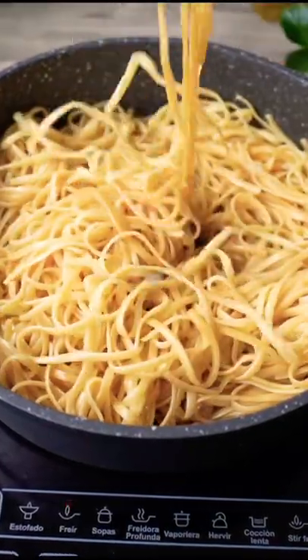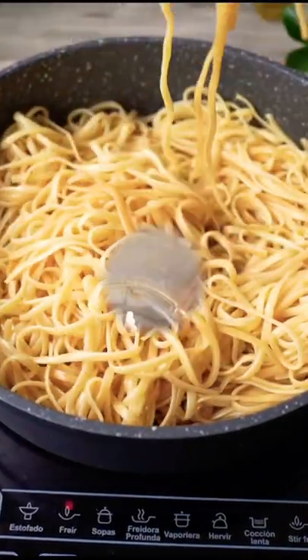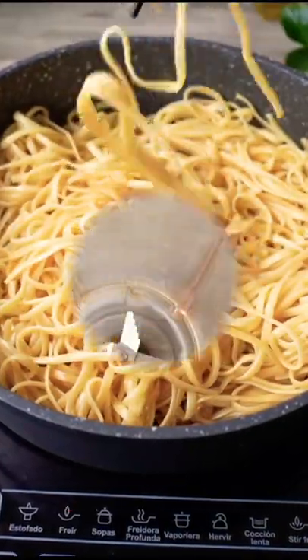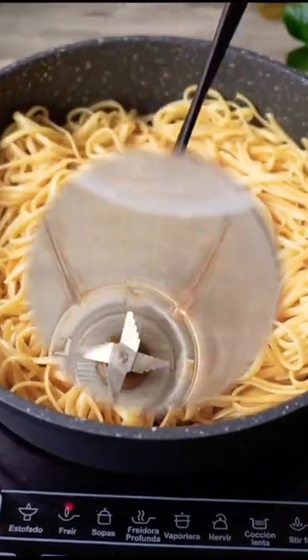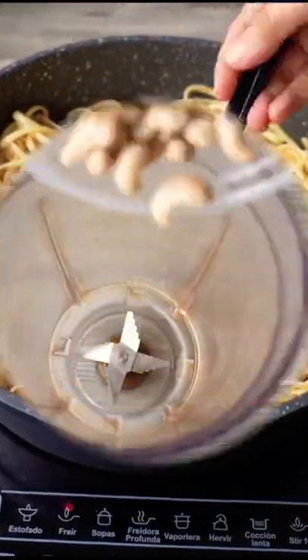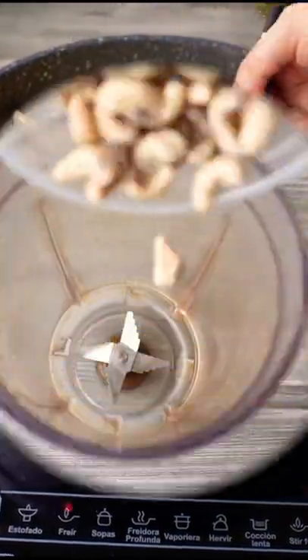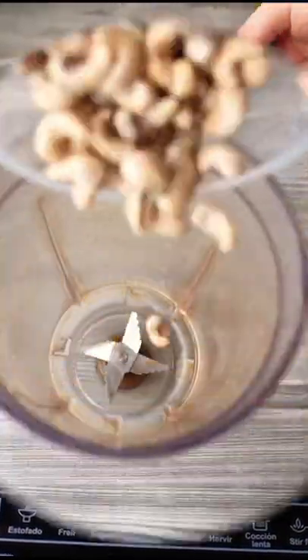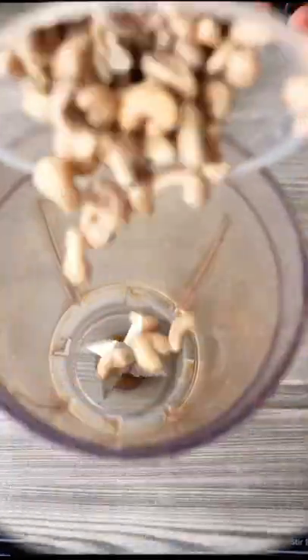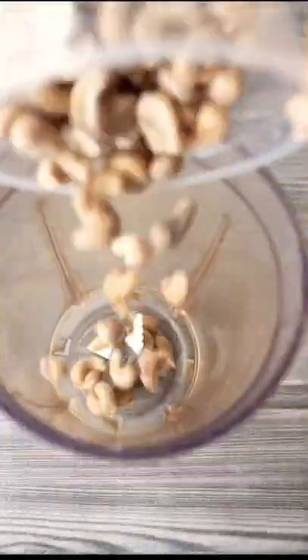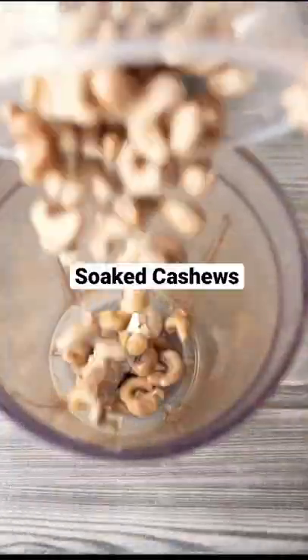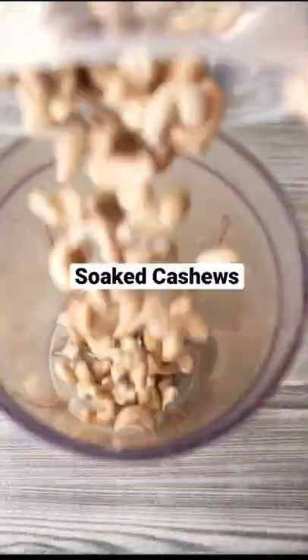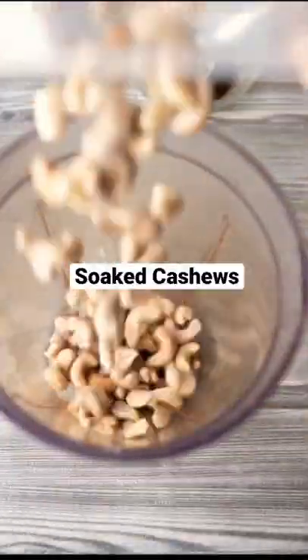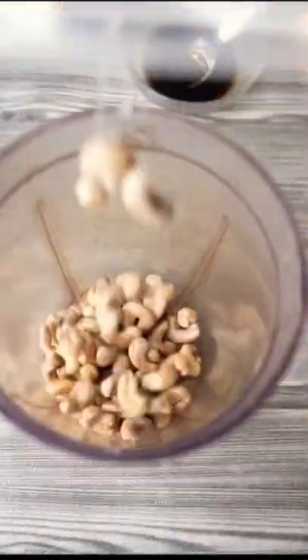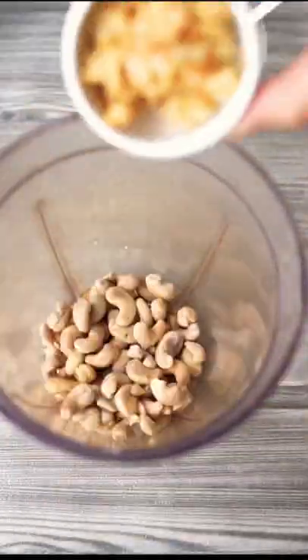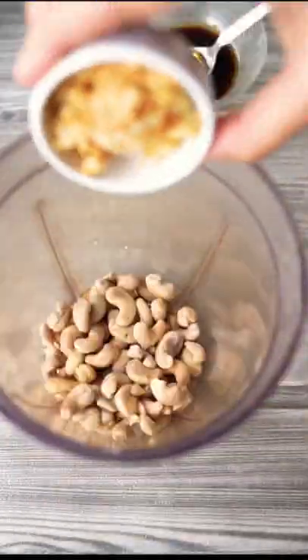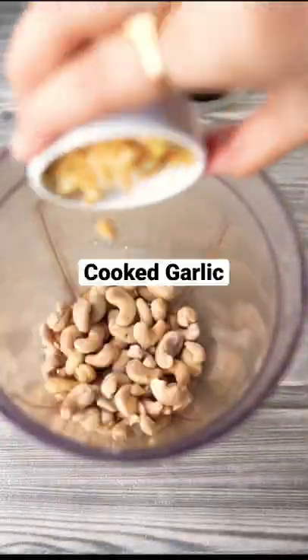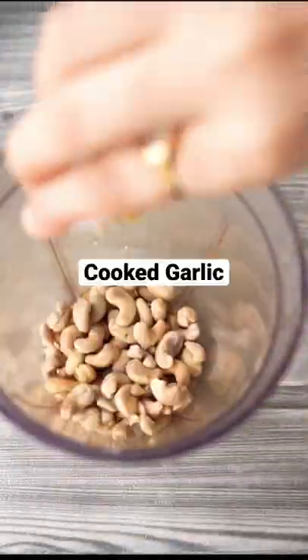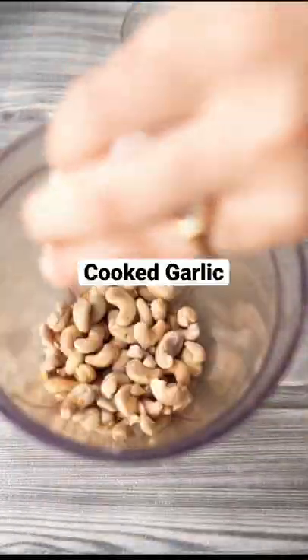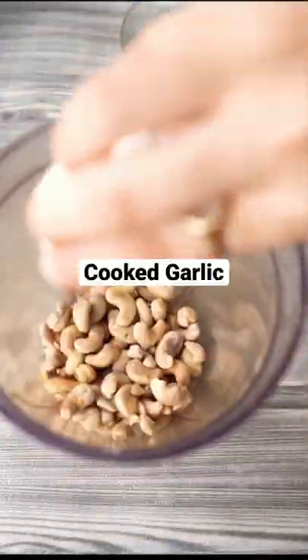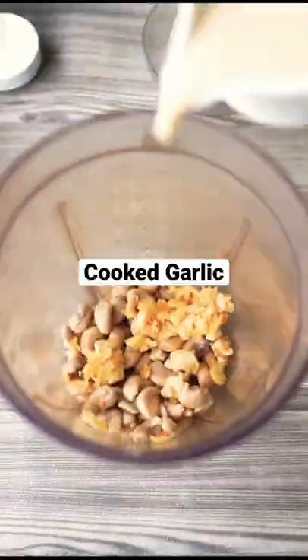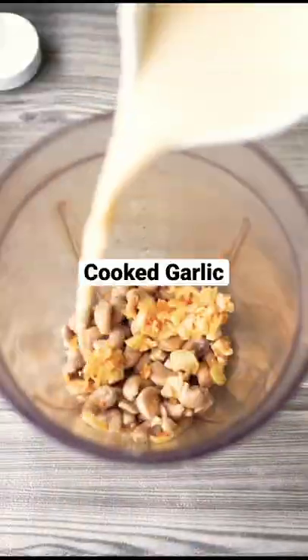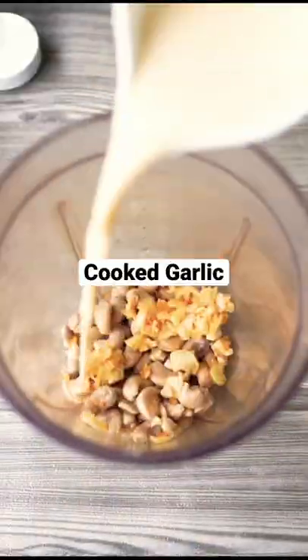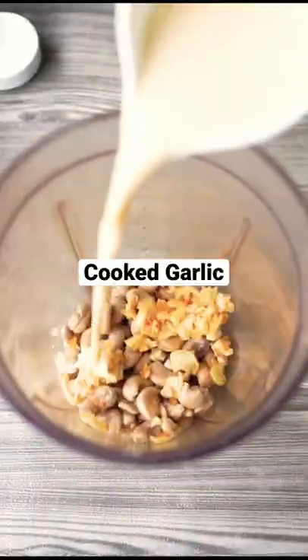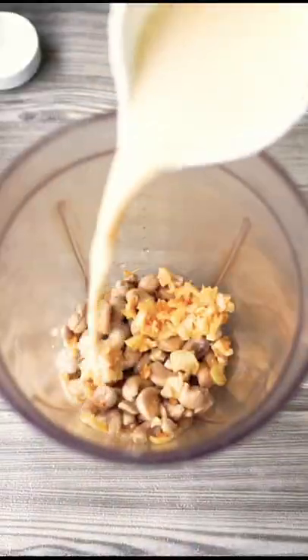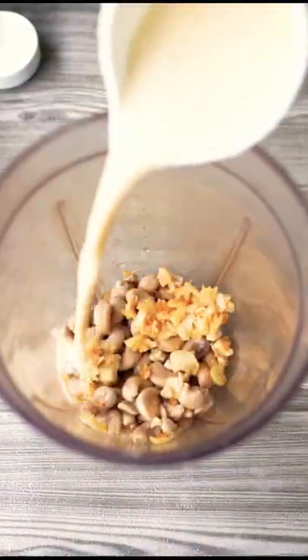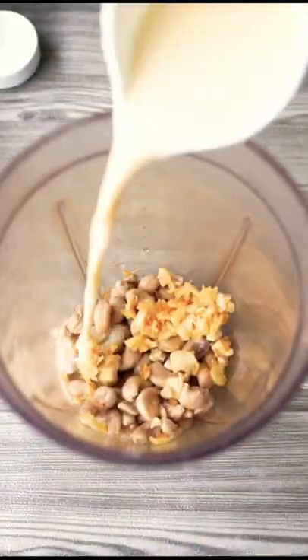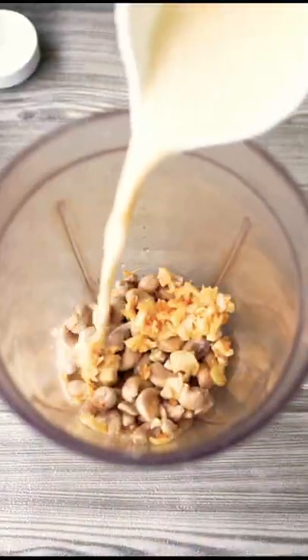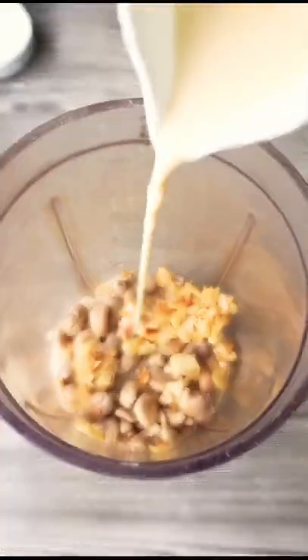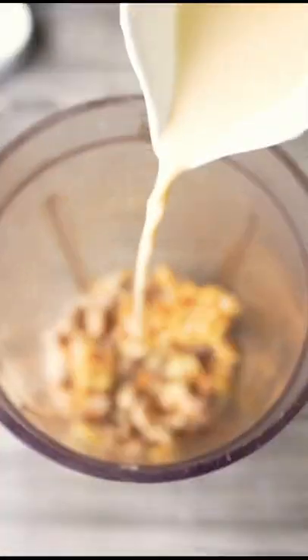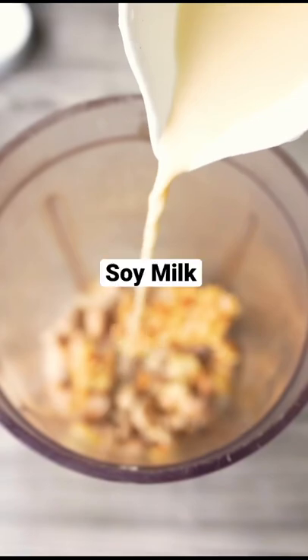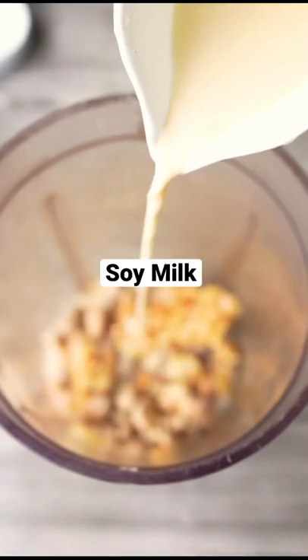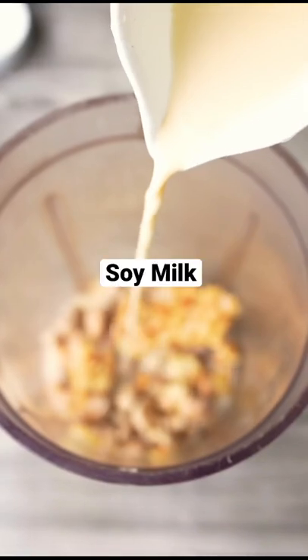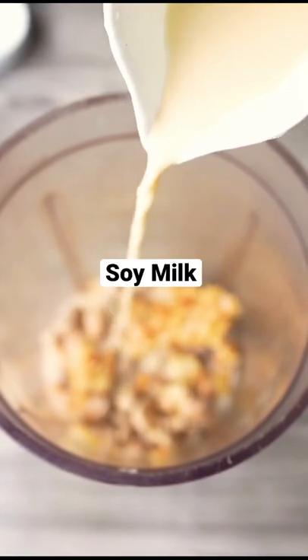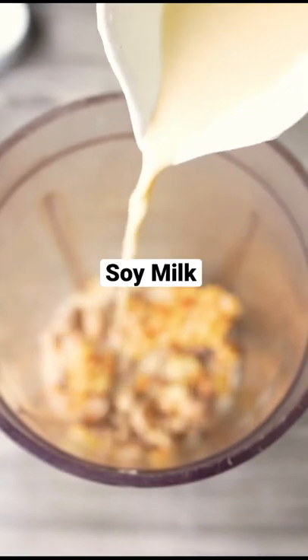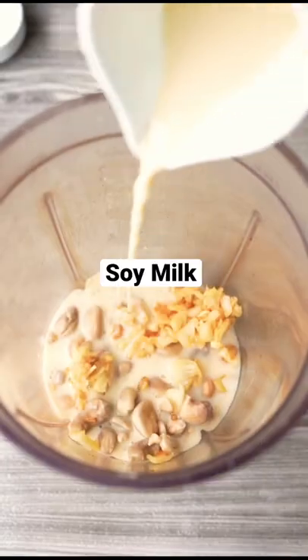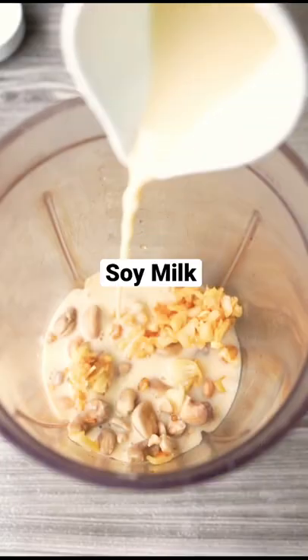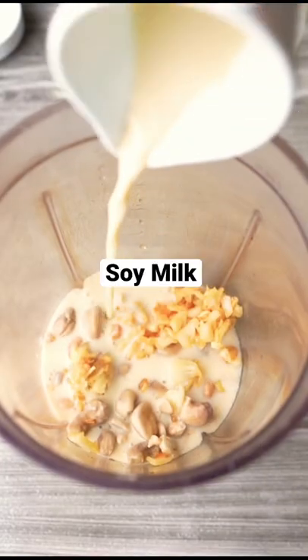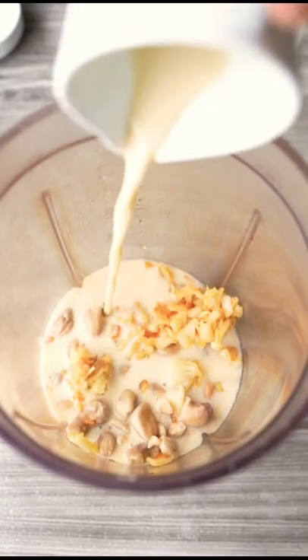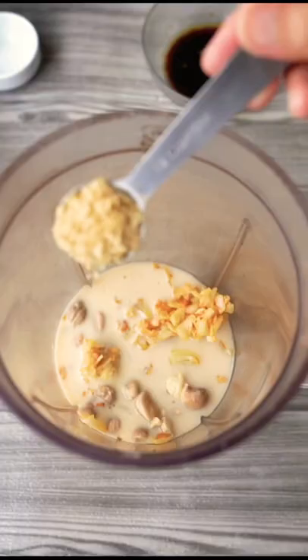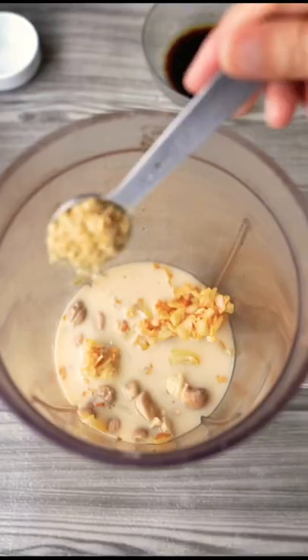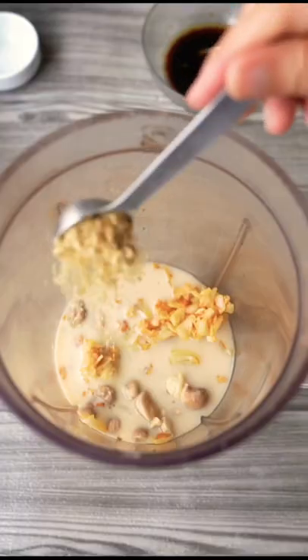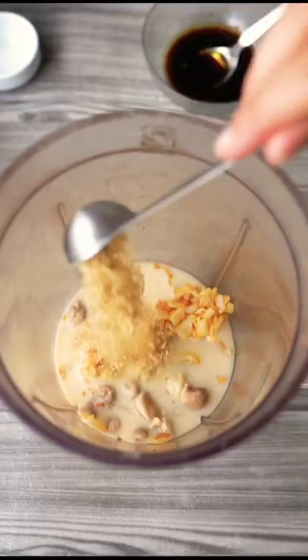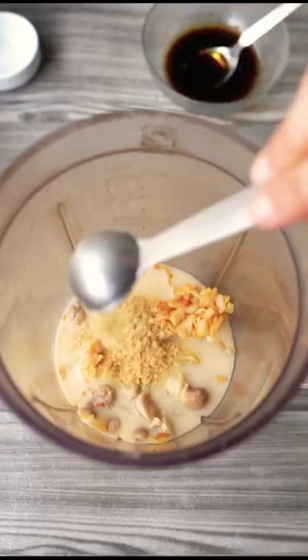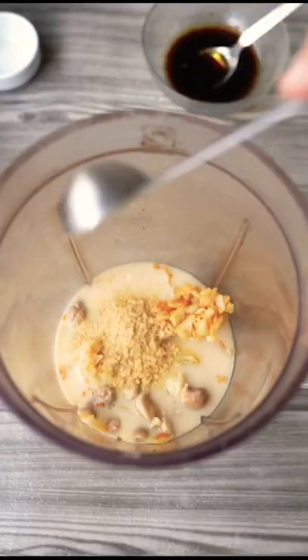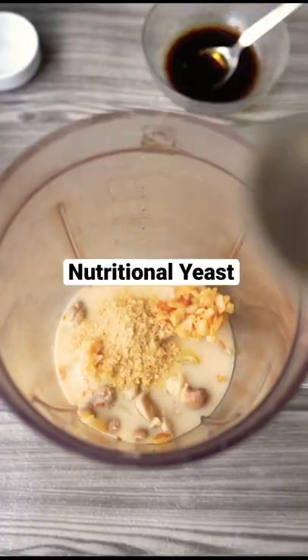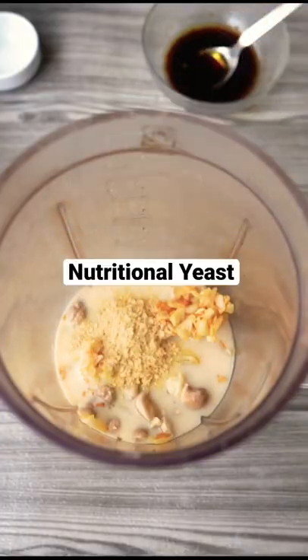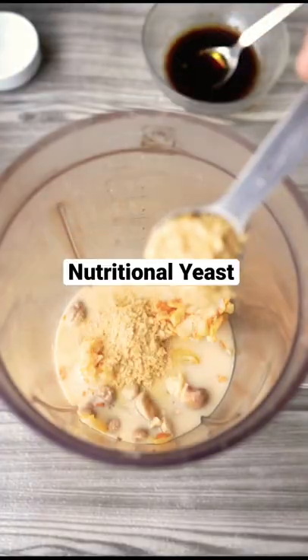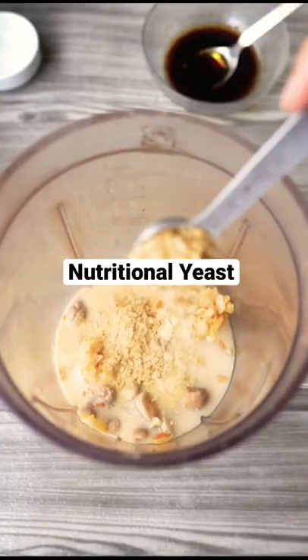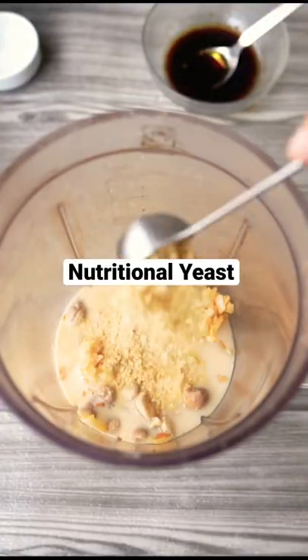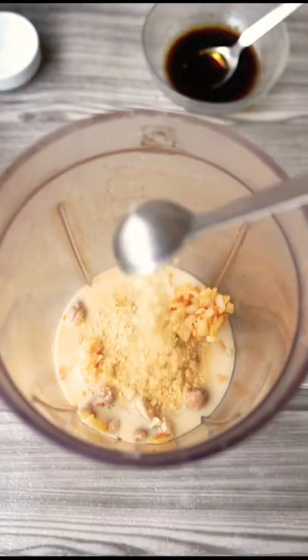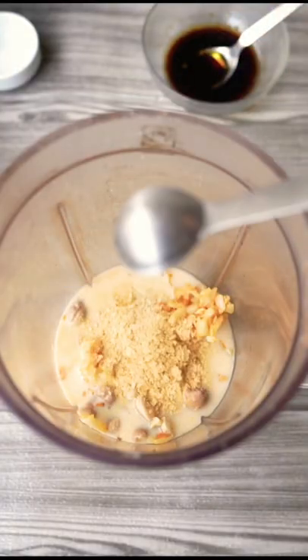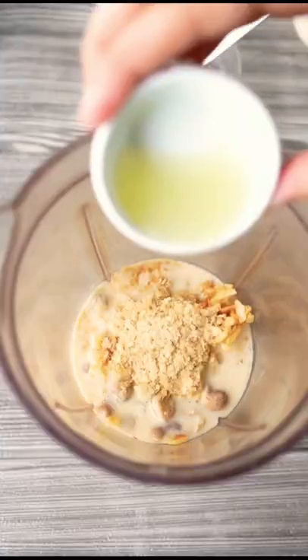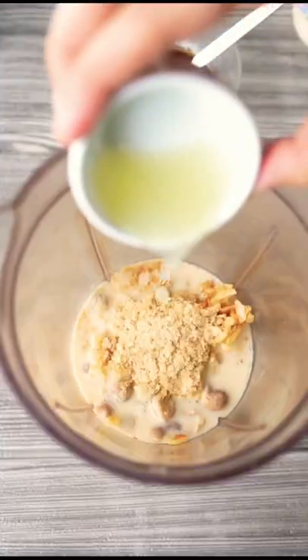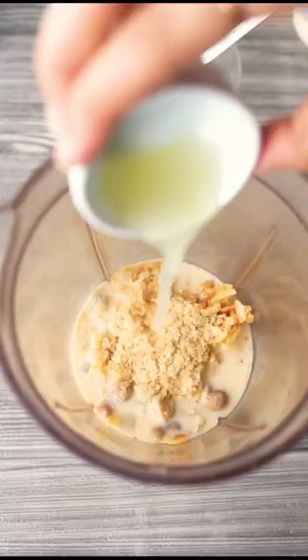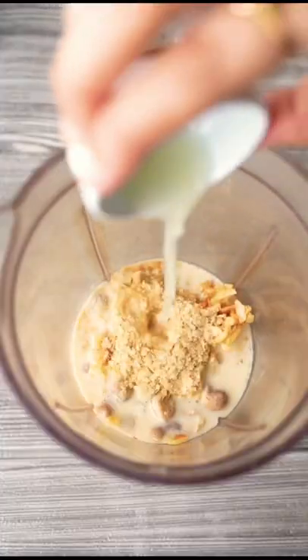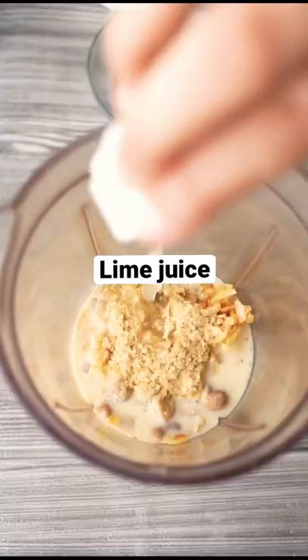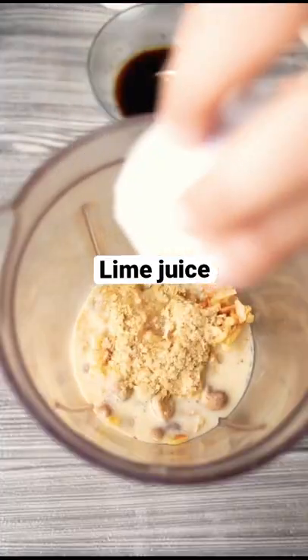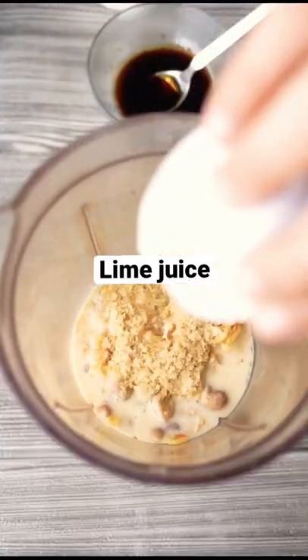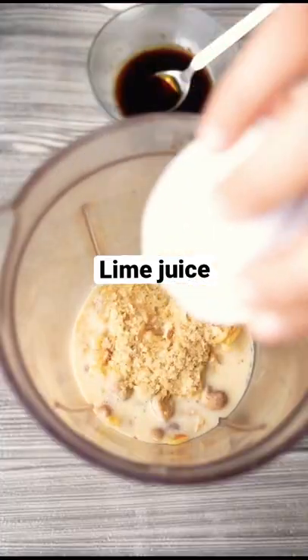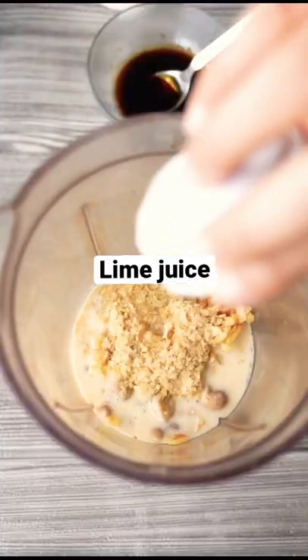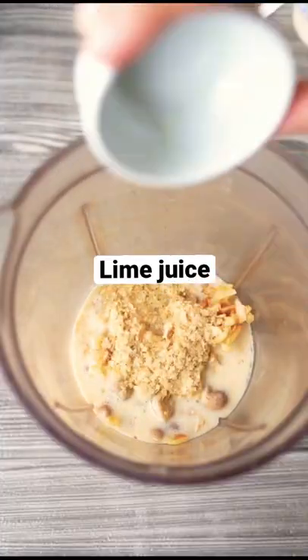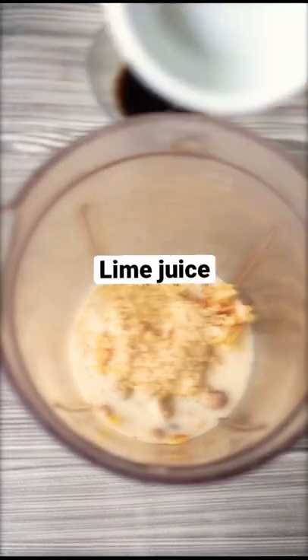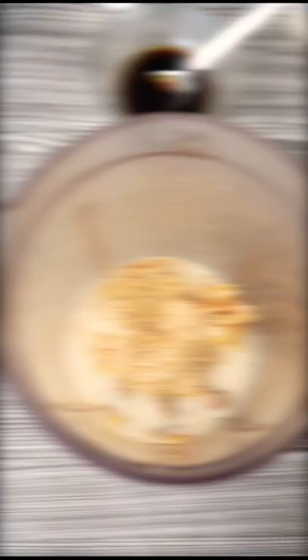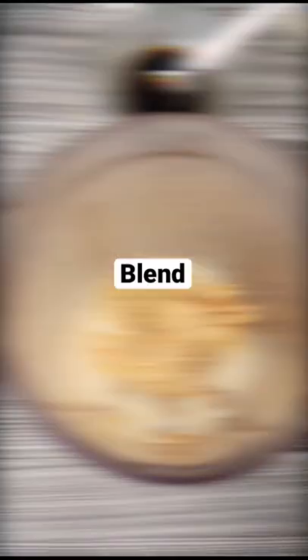To a blender add soaked cashews, cooked garlic, soy milk, nutritional yeast, lime juice and blend everything.